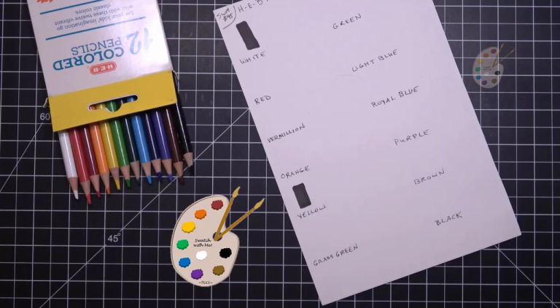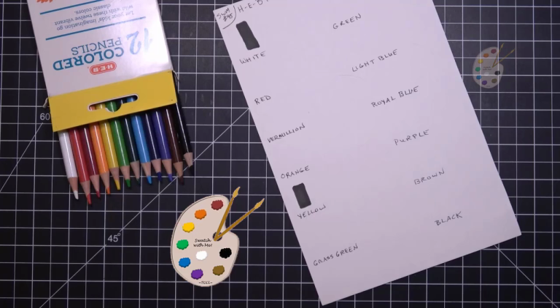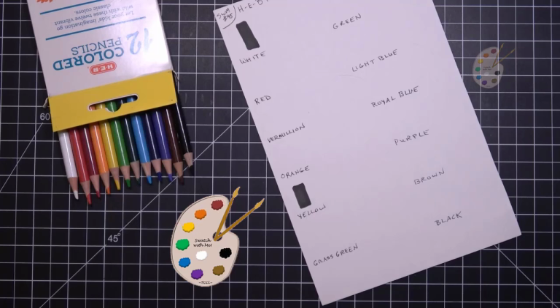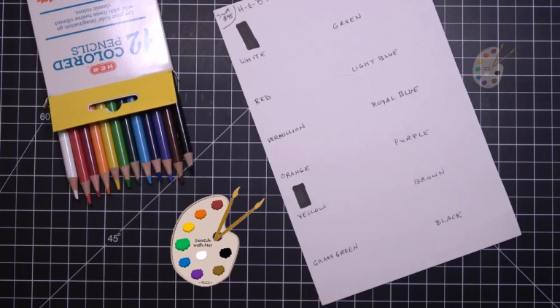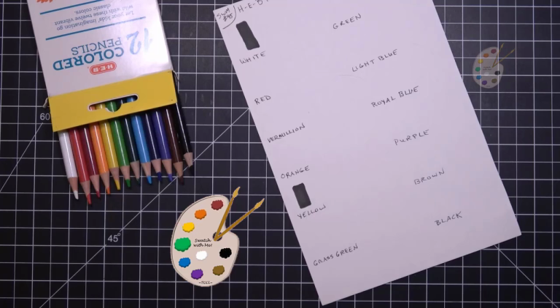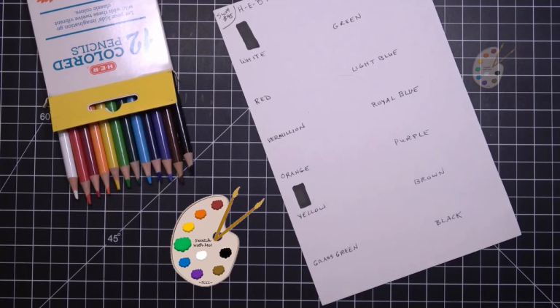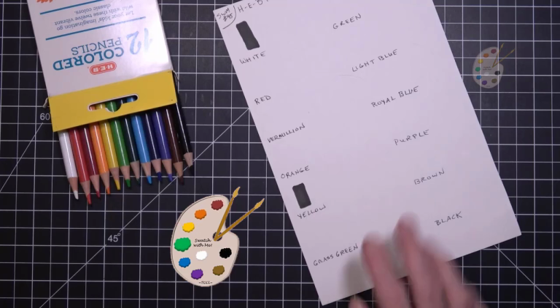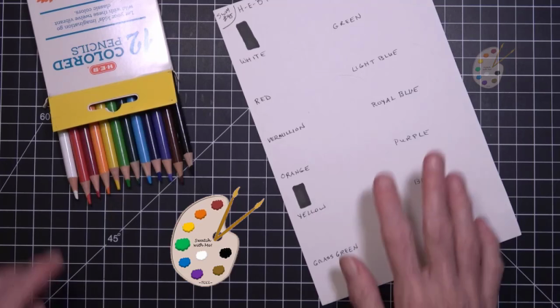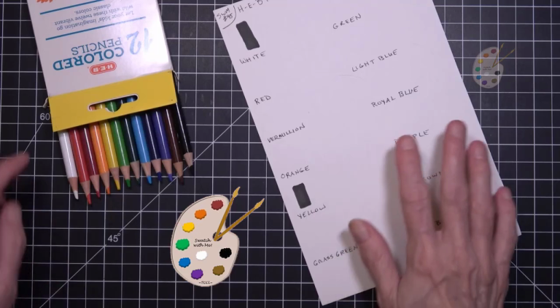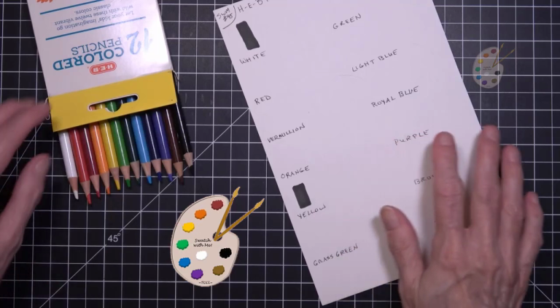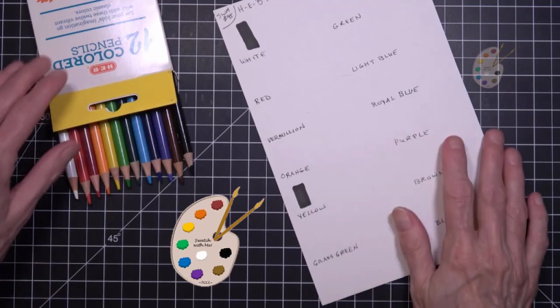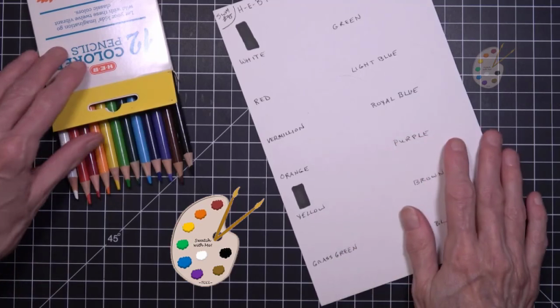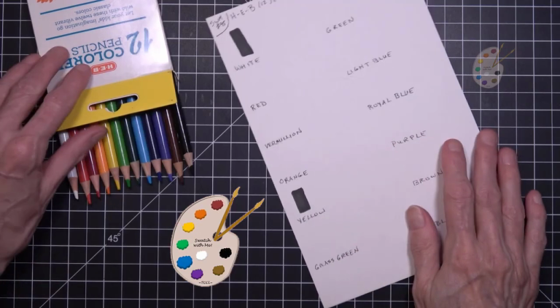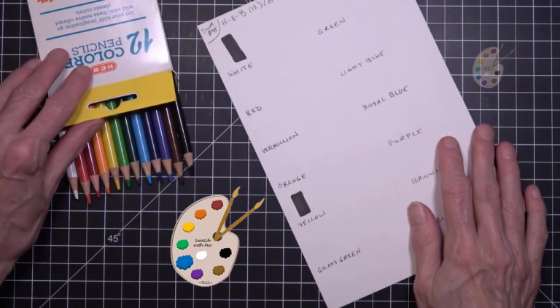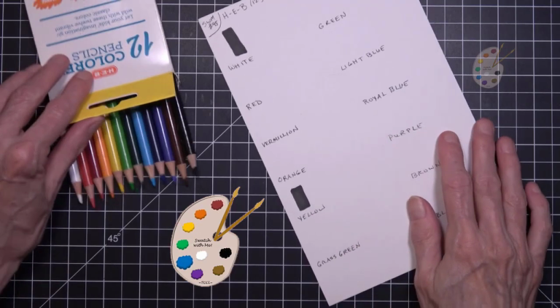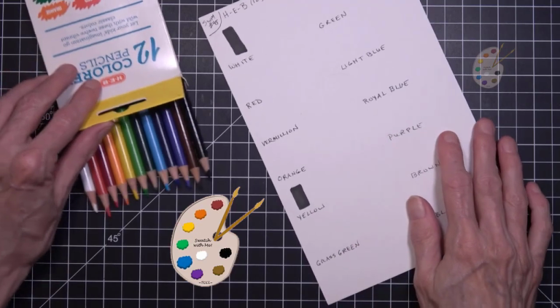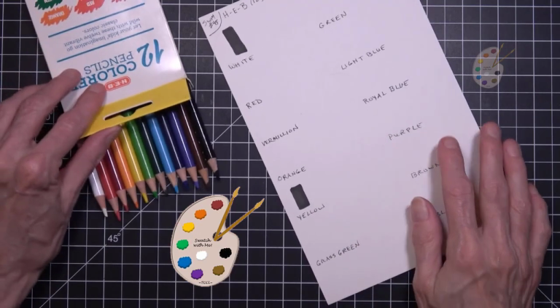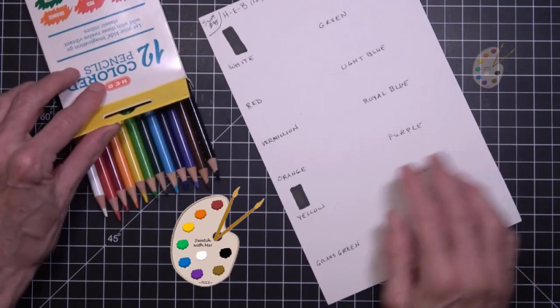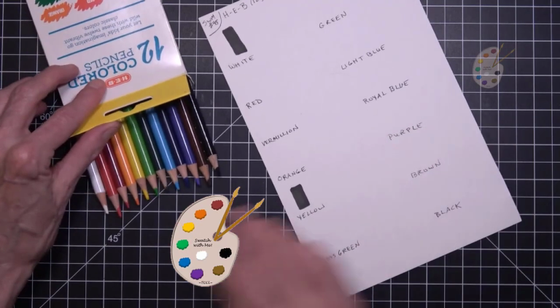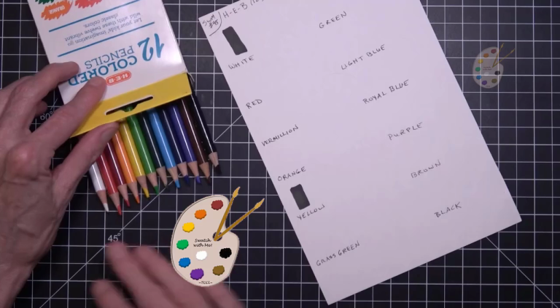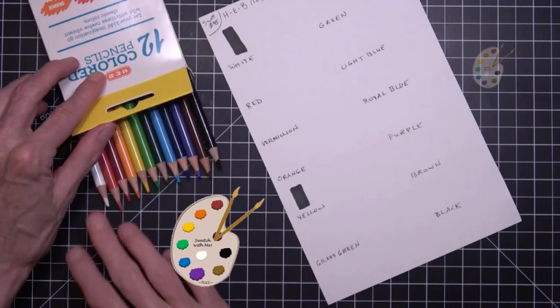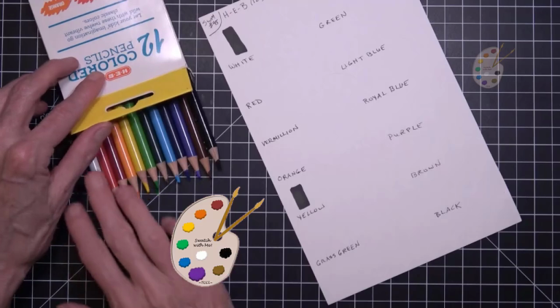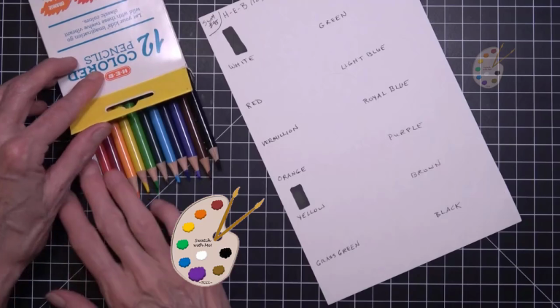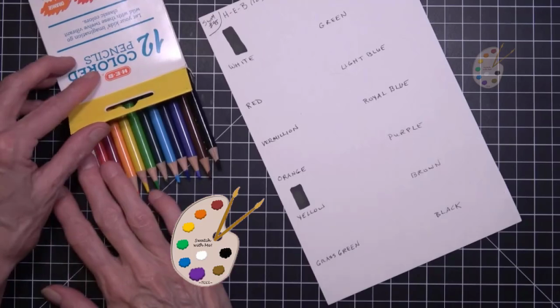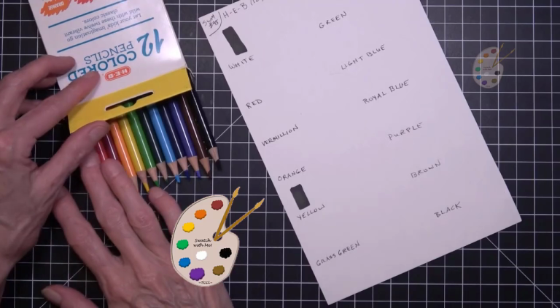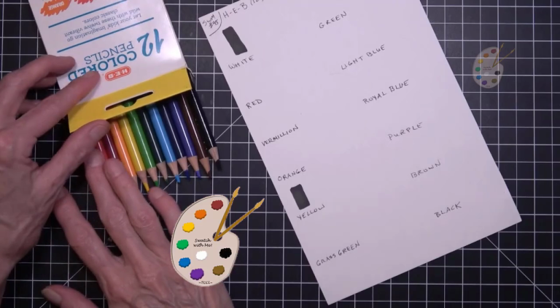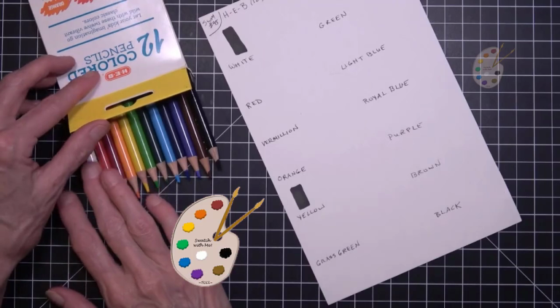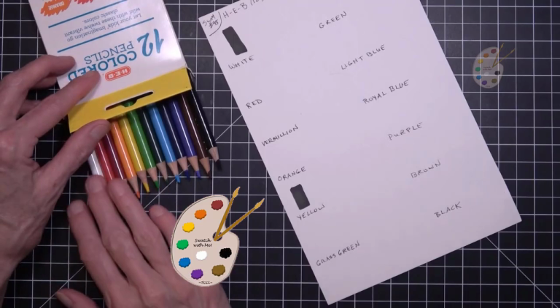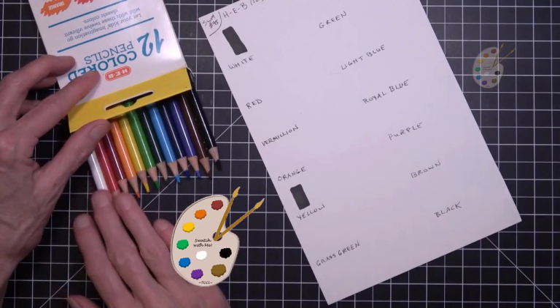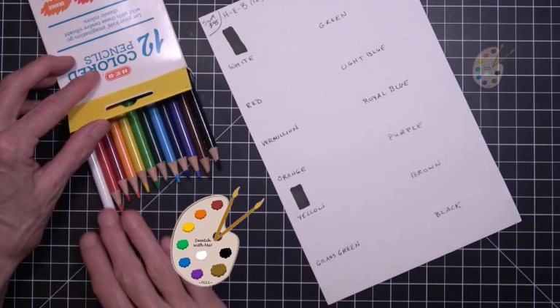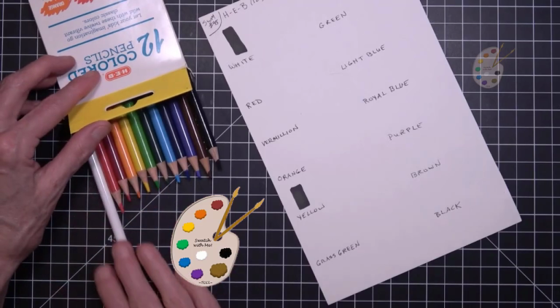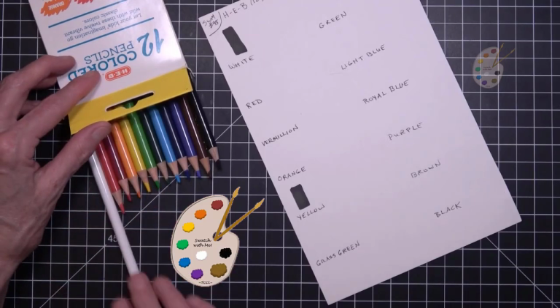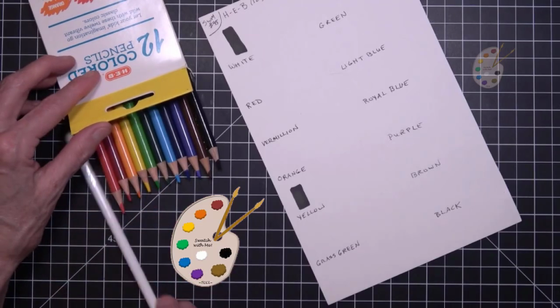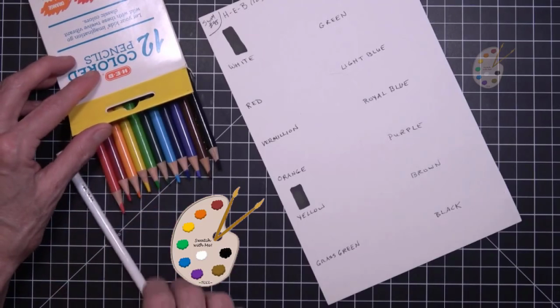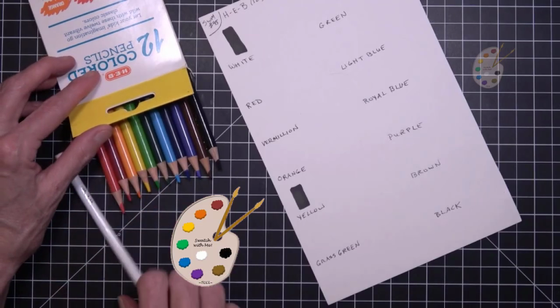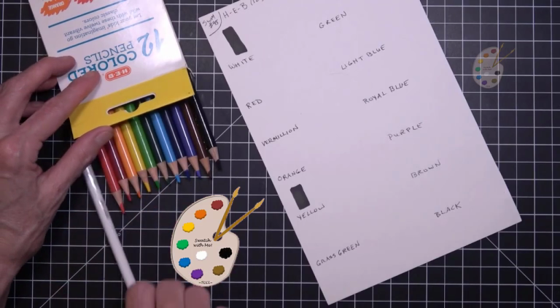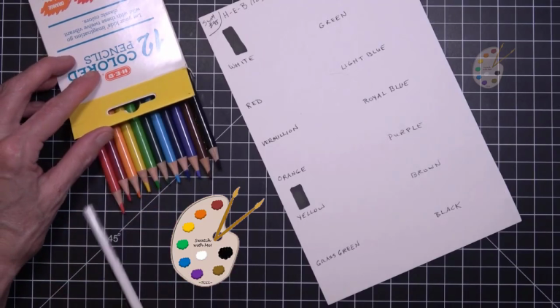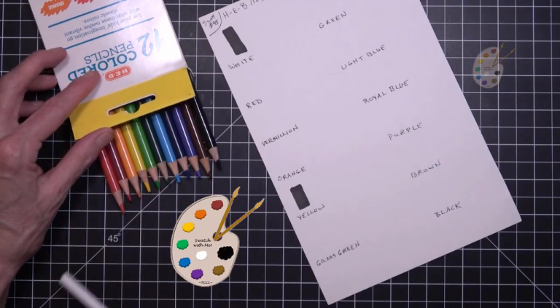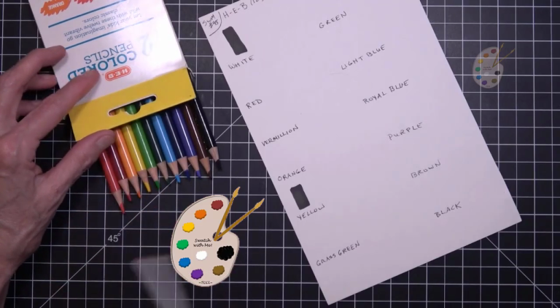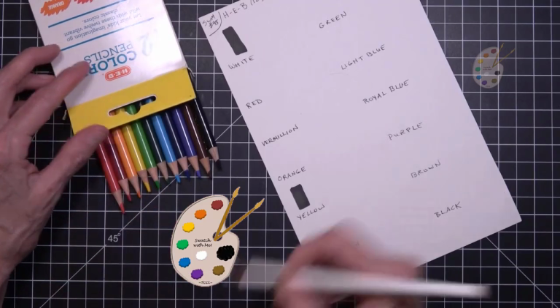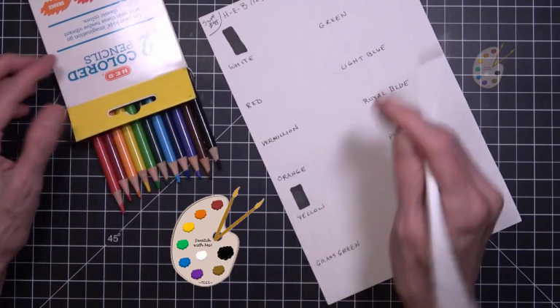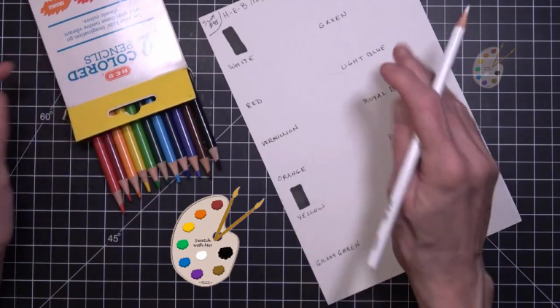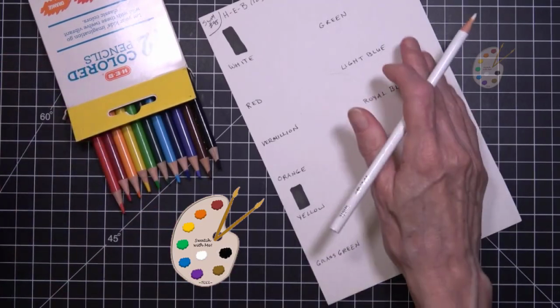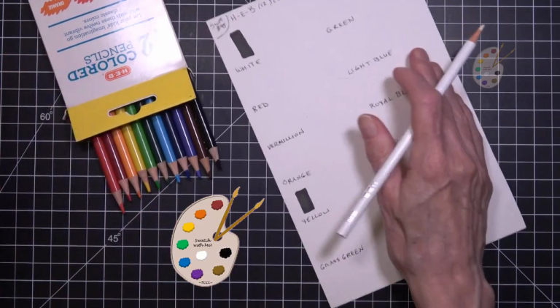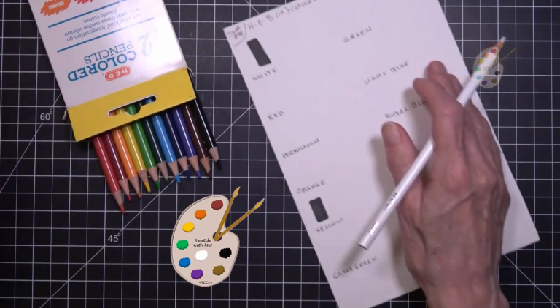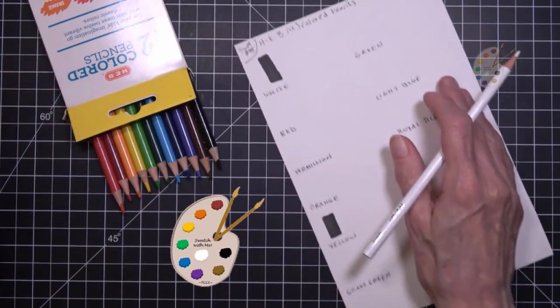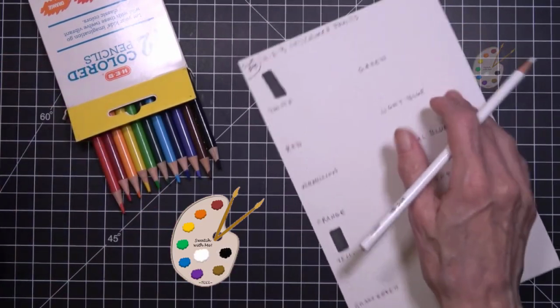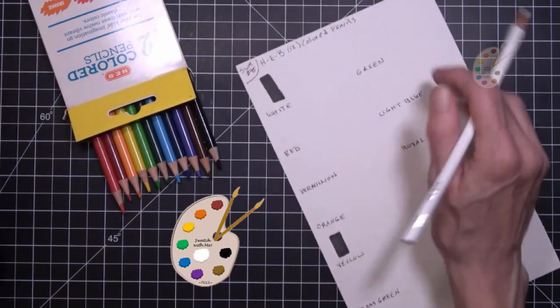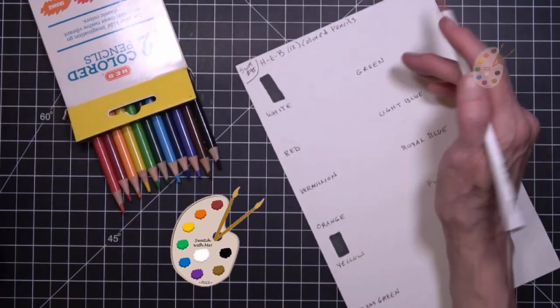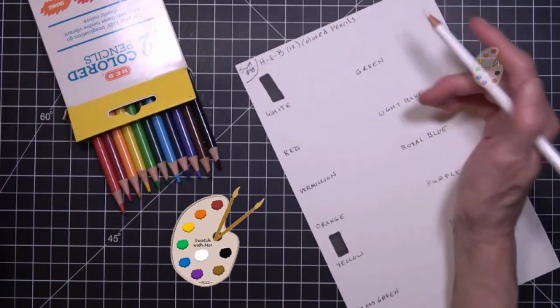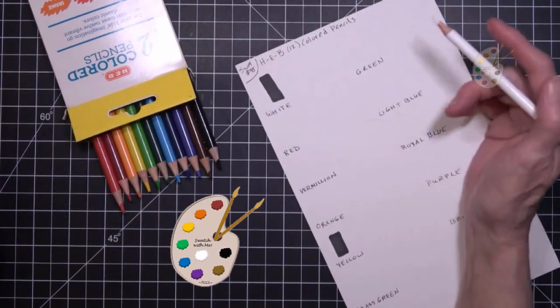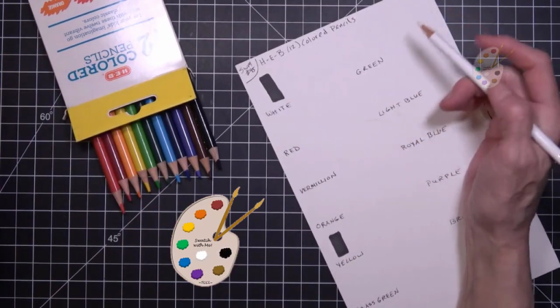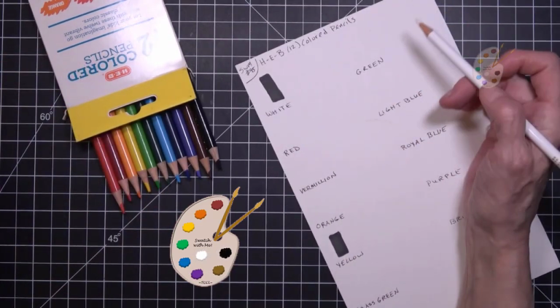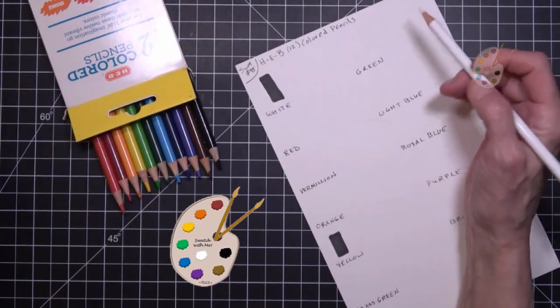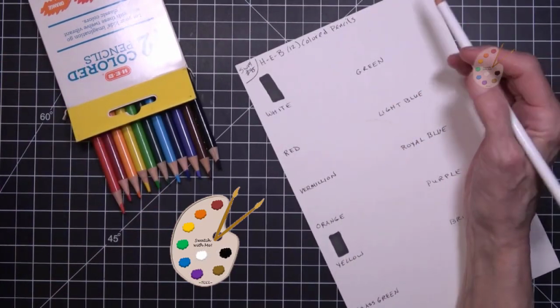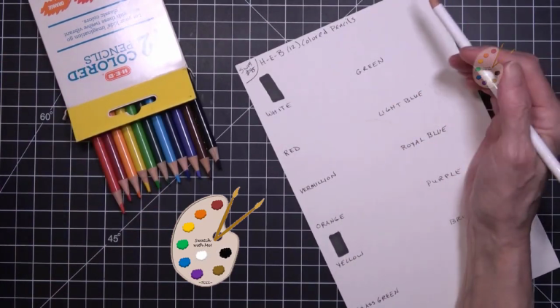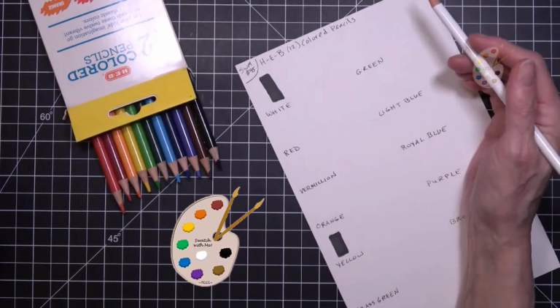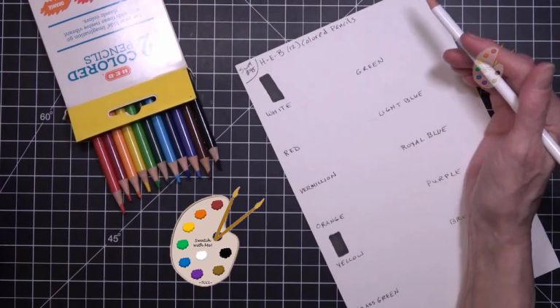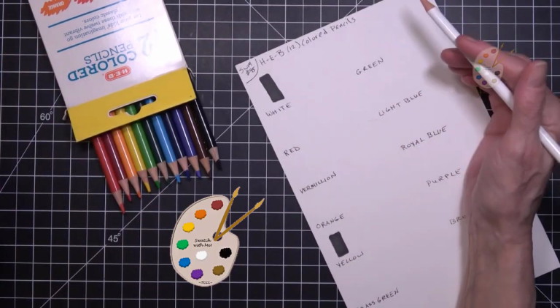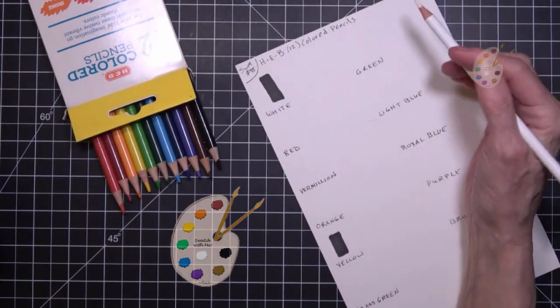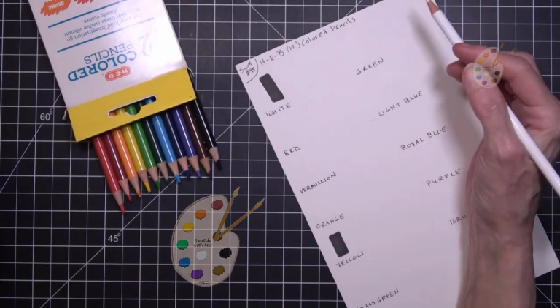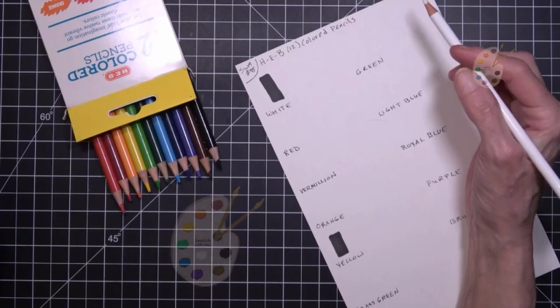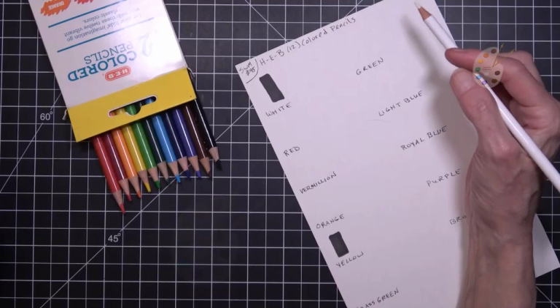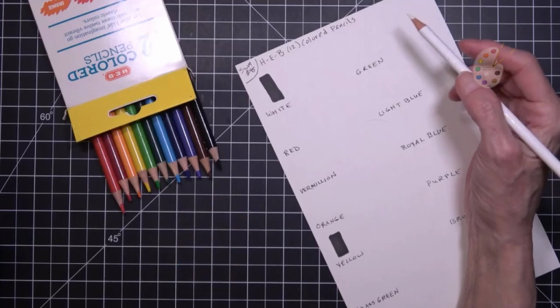I had to get these done, and then next time maybe I'll do the Sharpie acrylic markers.